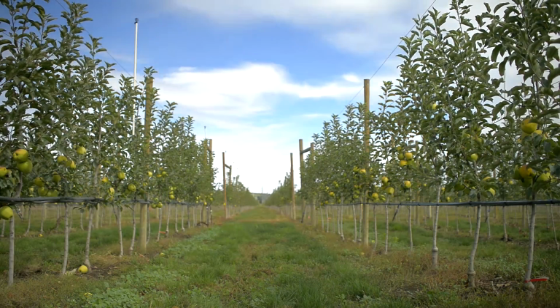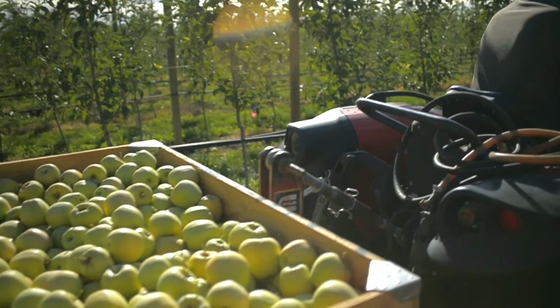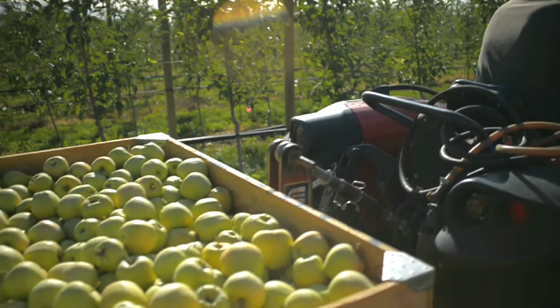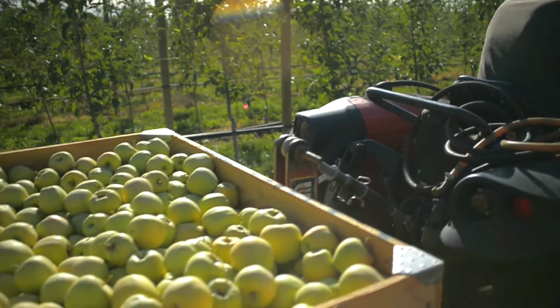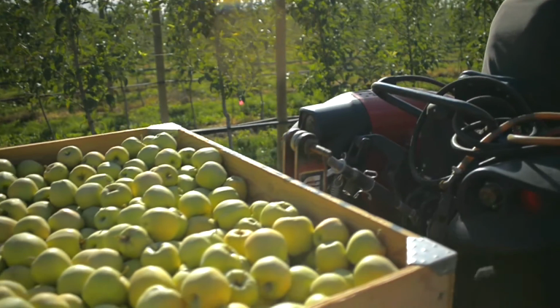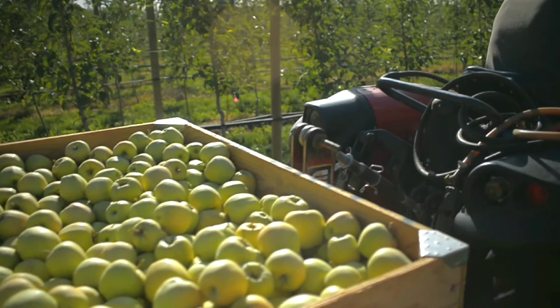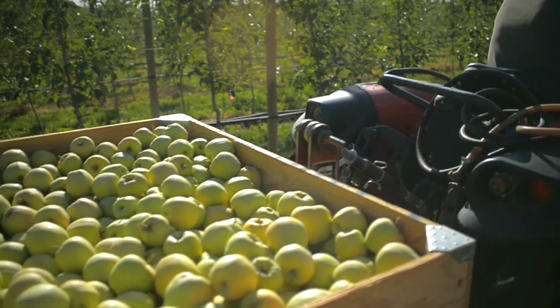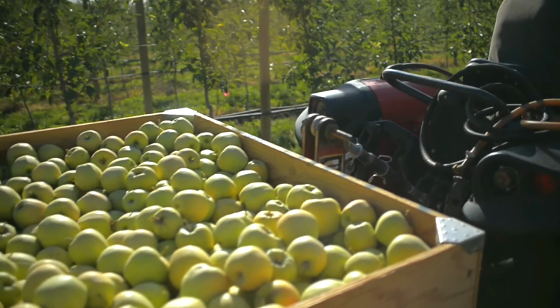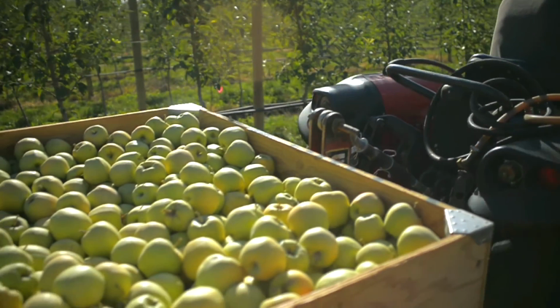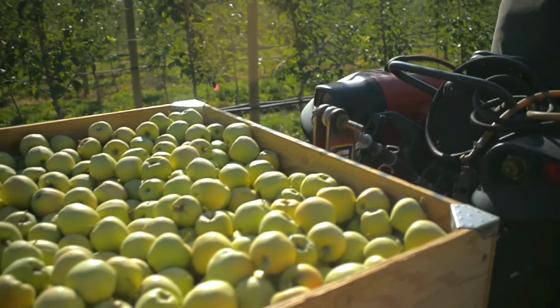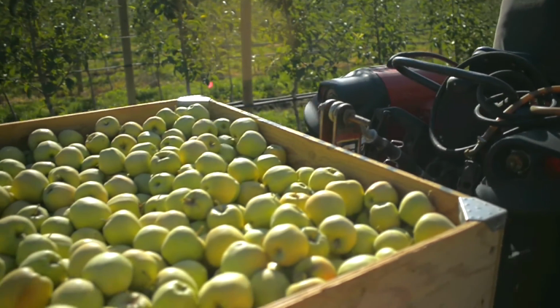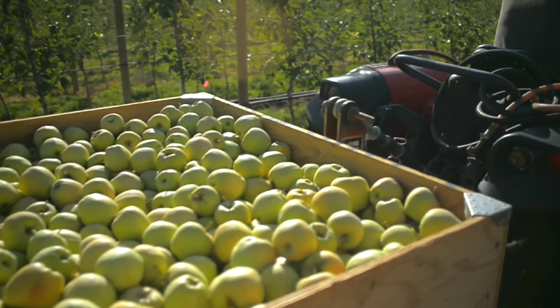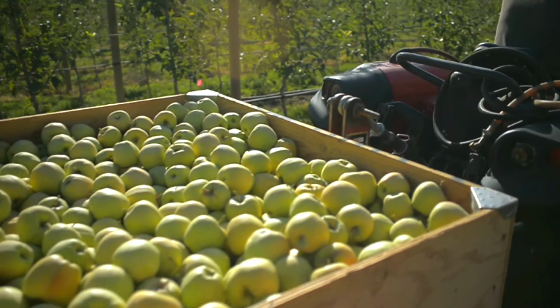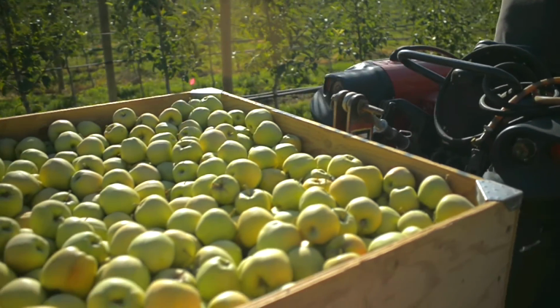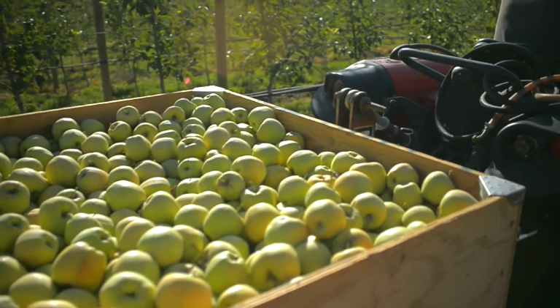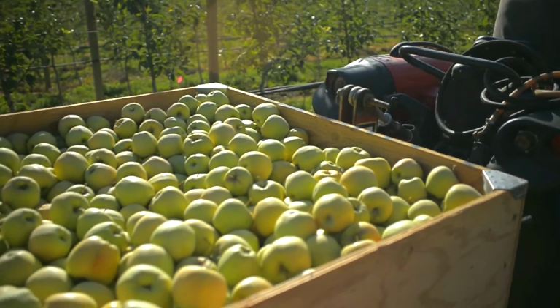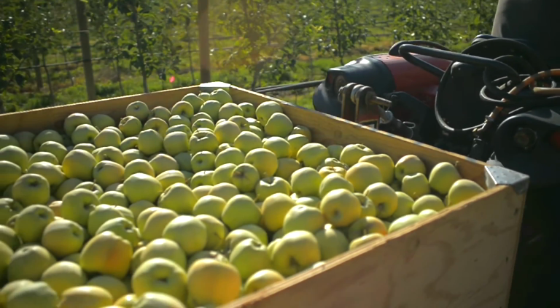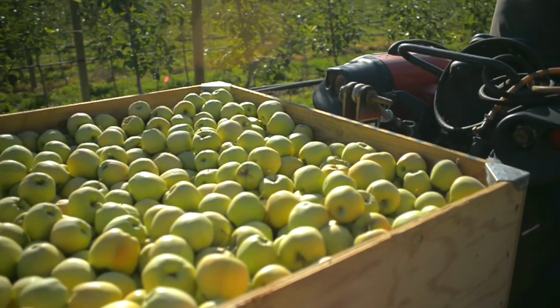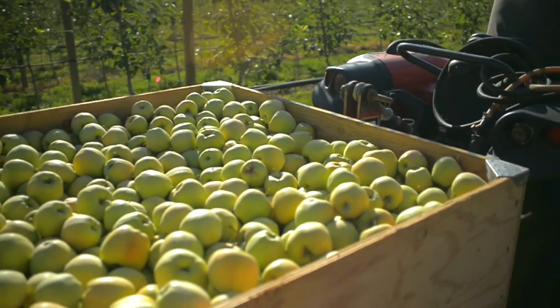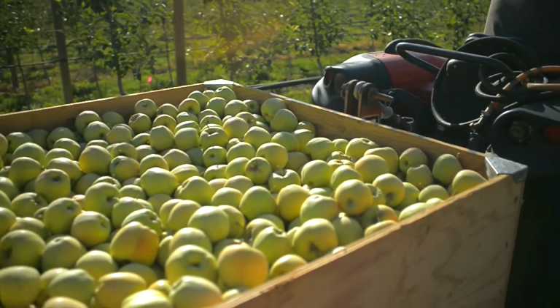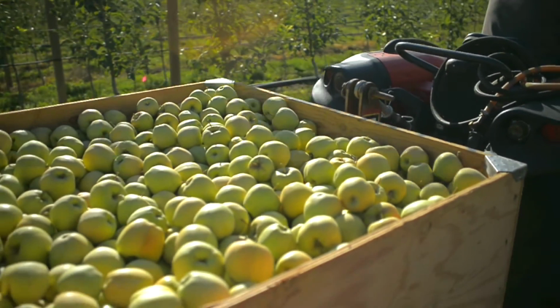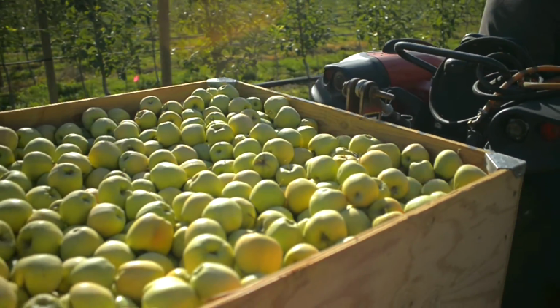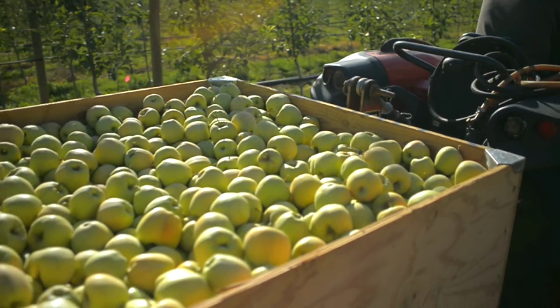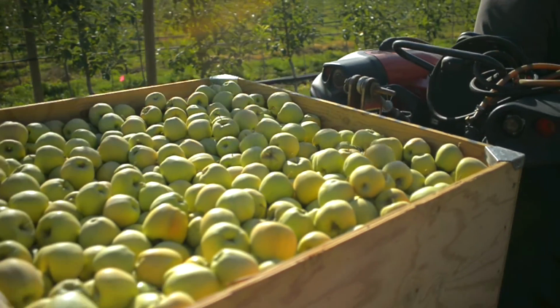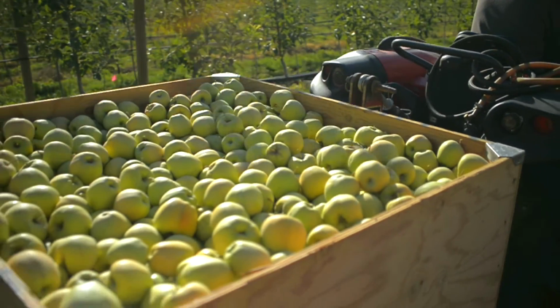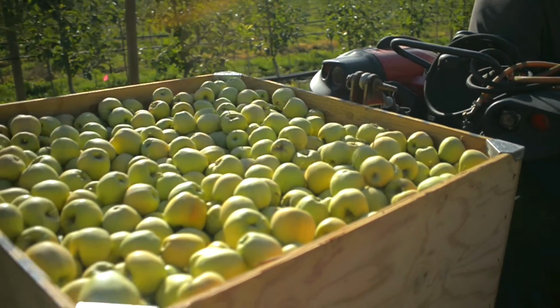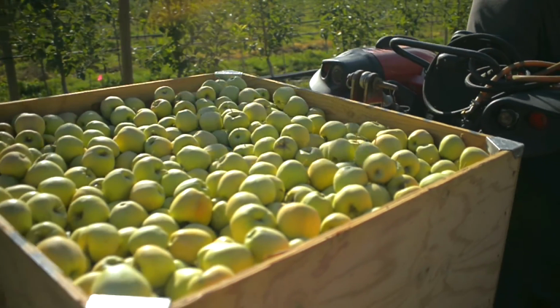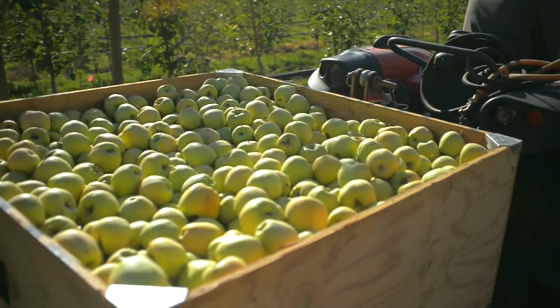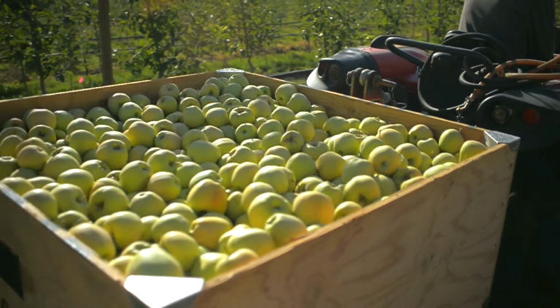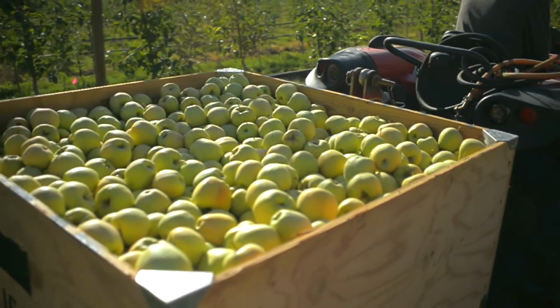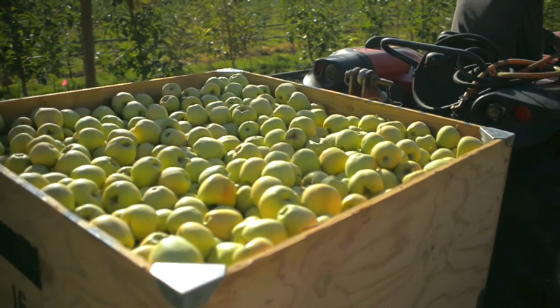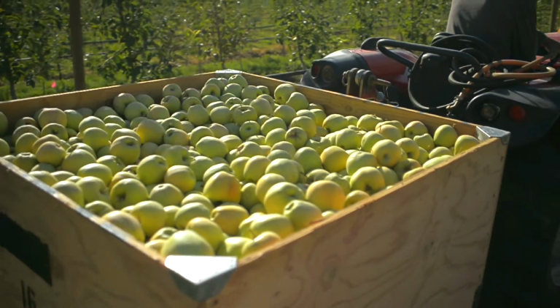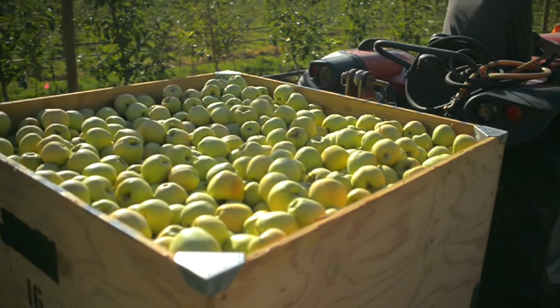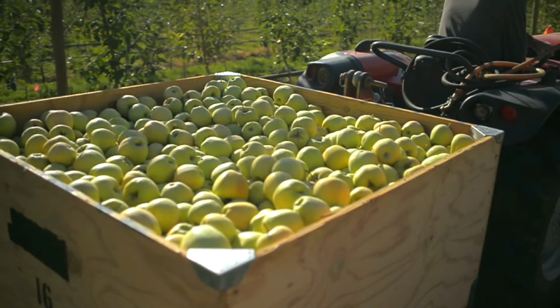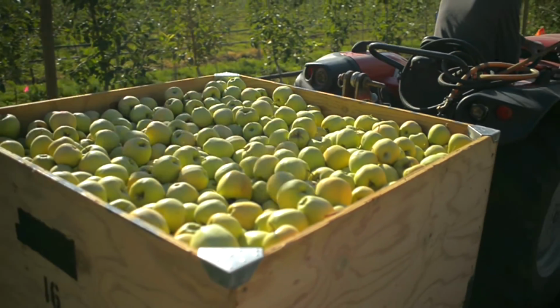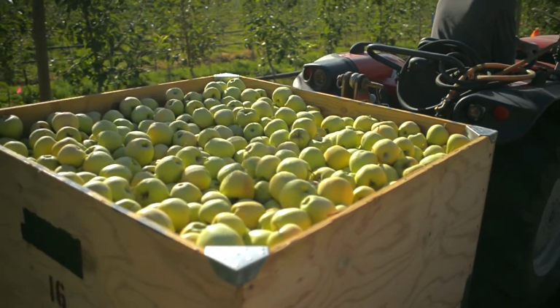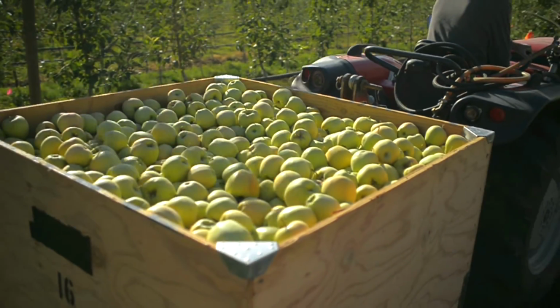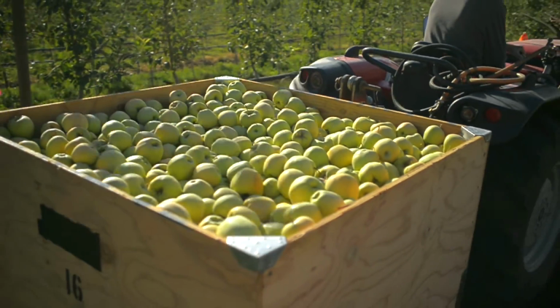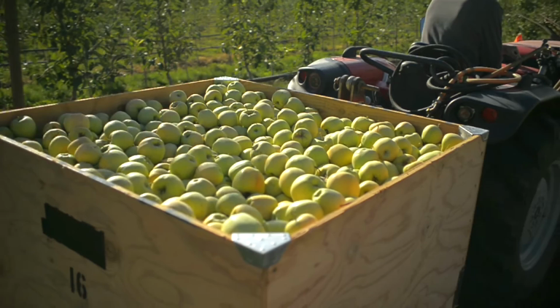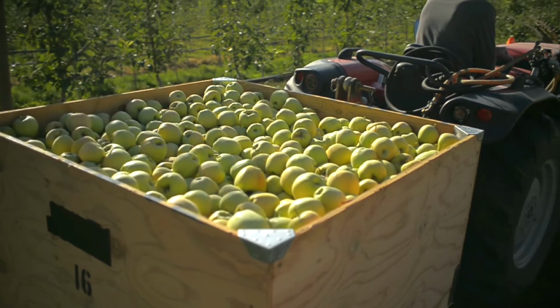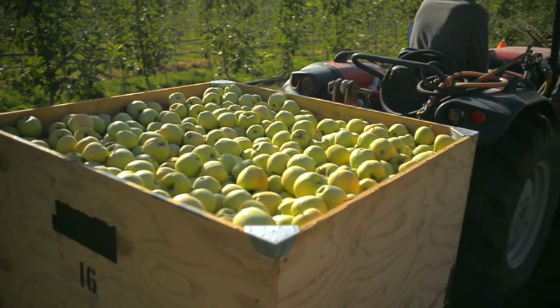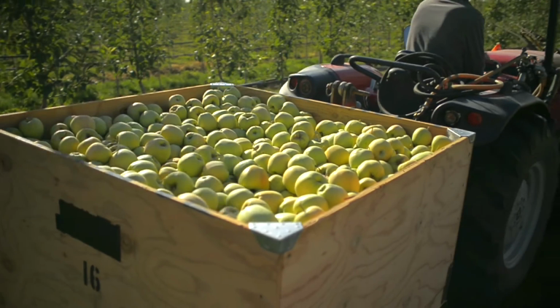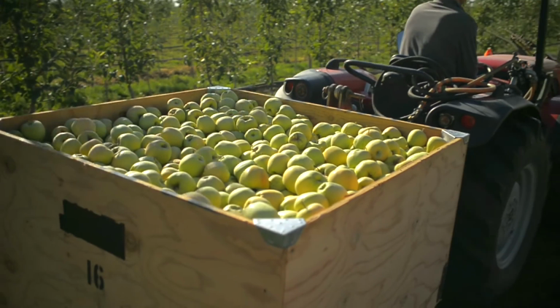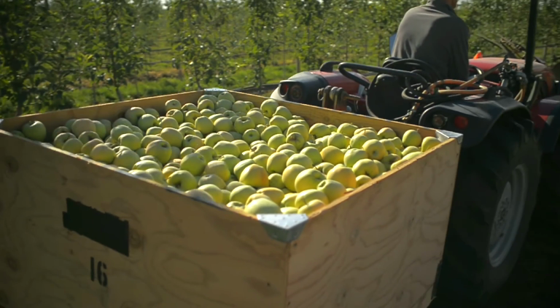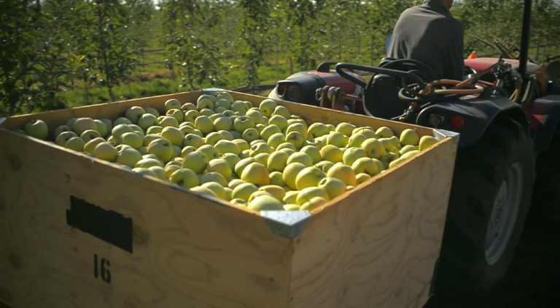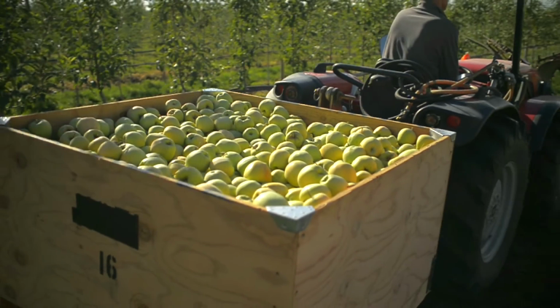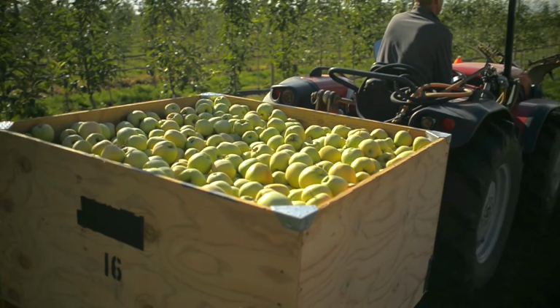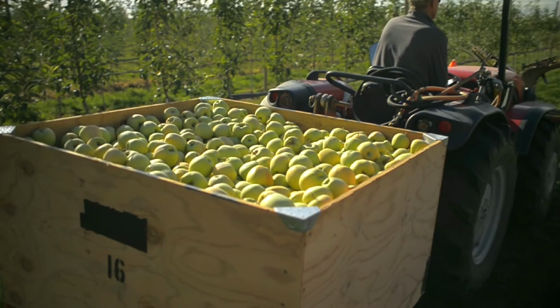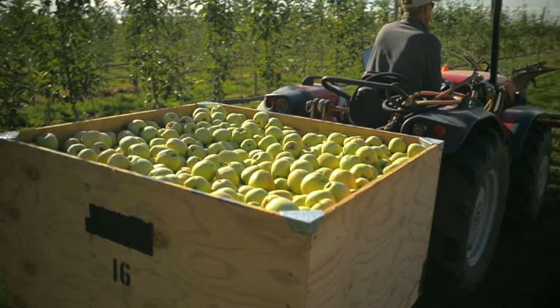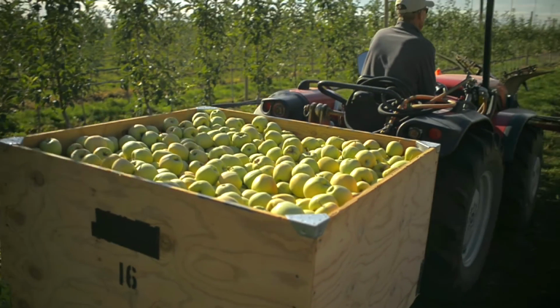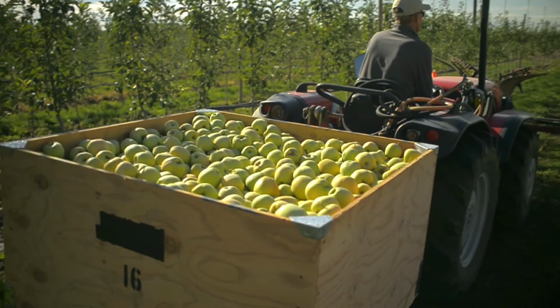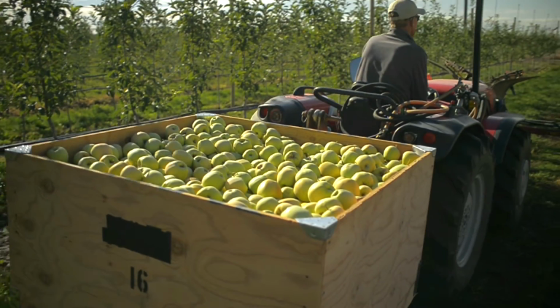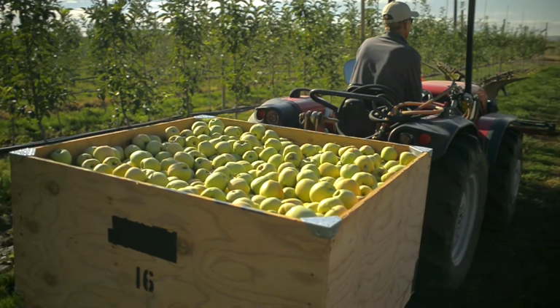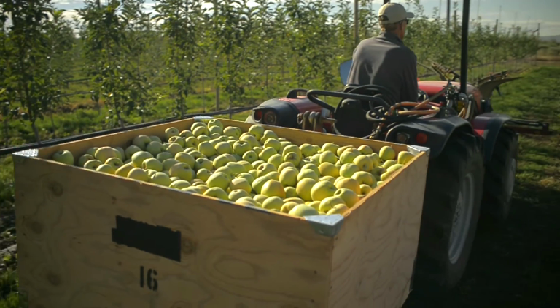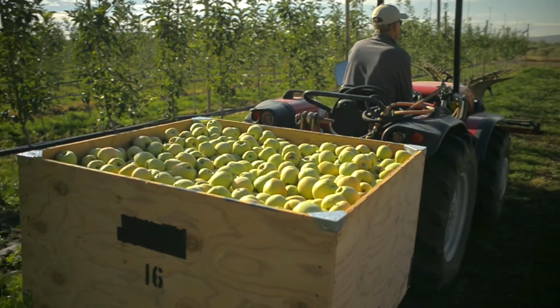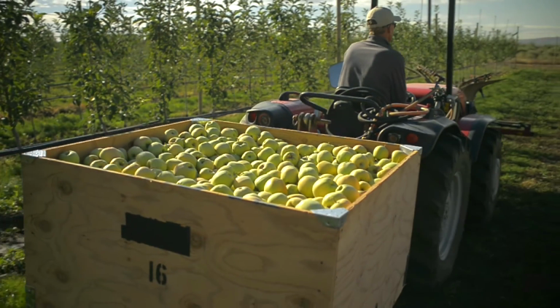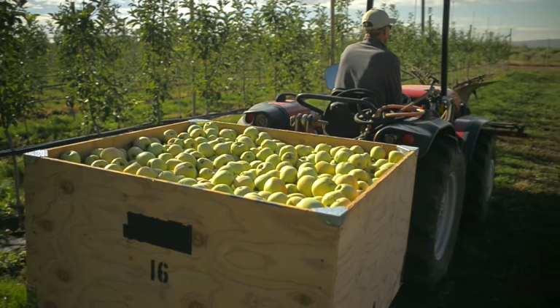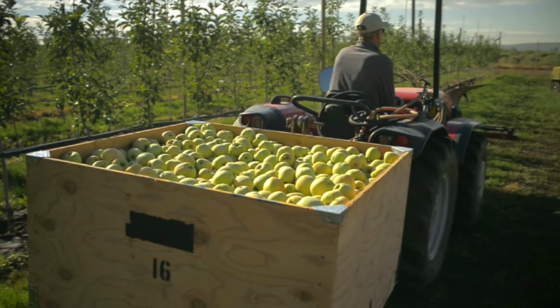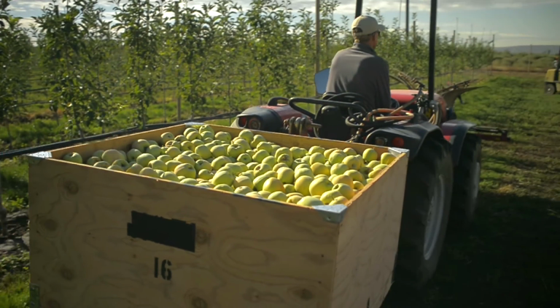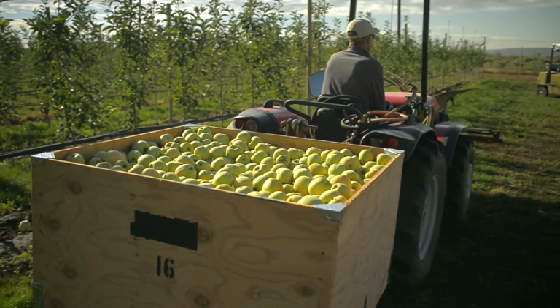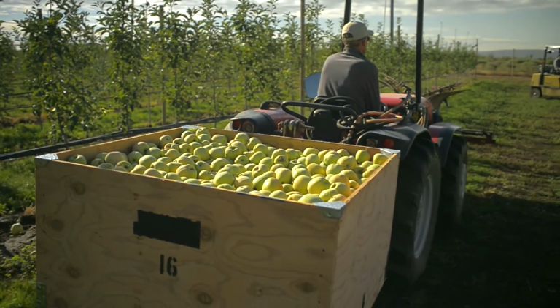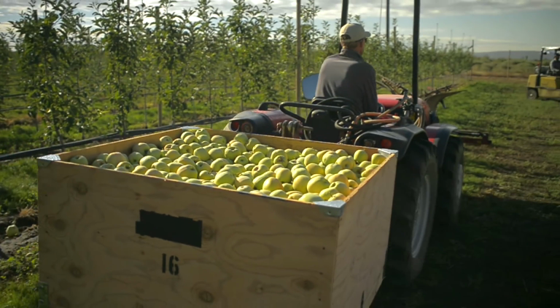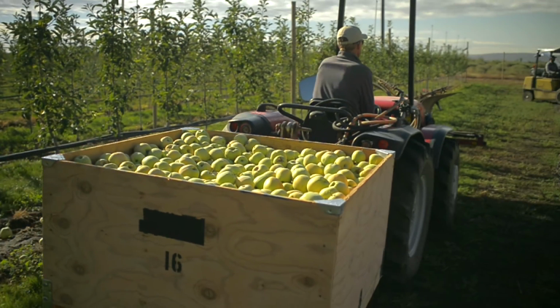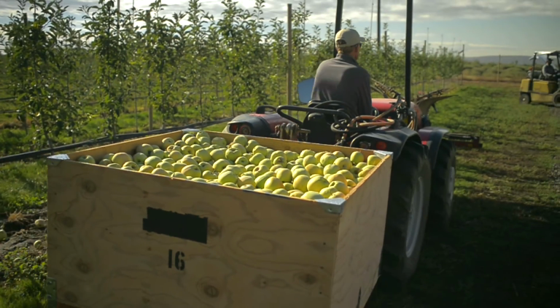Now we have bins of Arctic apples, which is a new experience for us, and we're looking forward to a whole lot more.